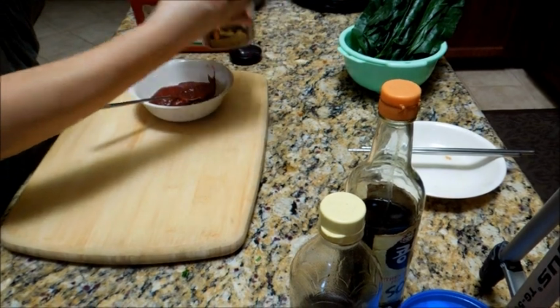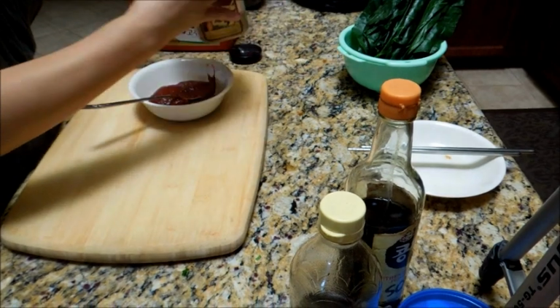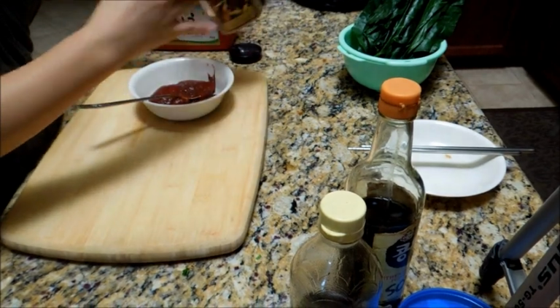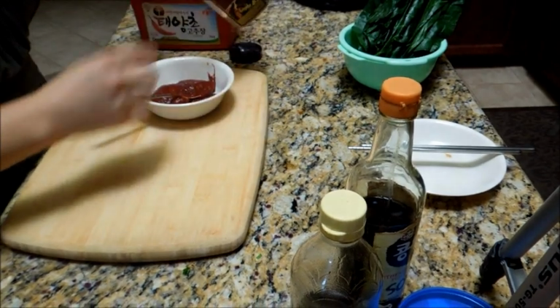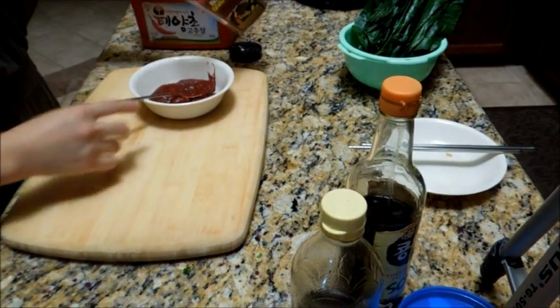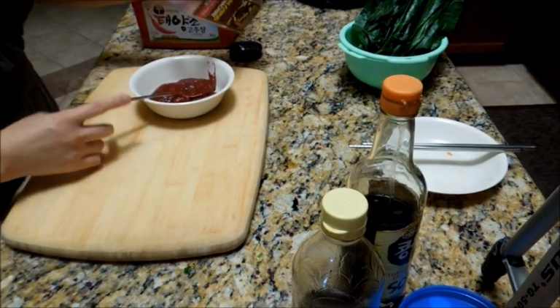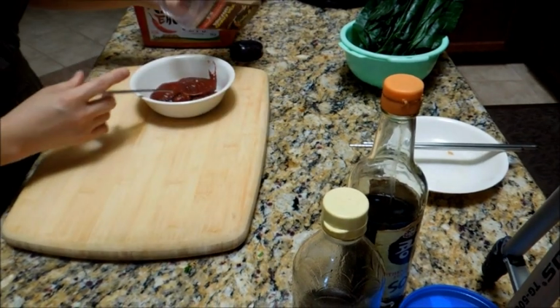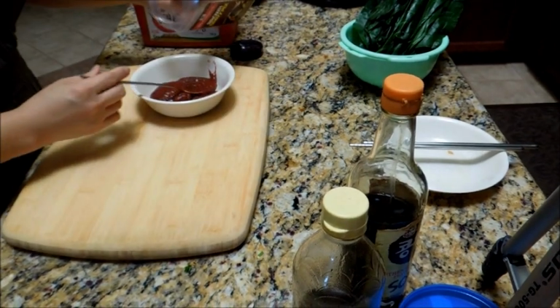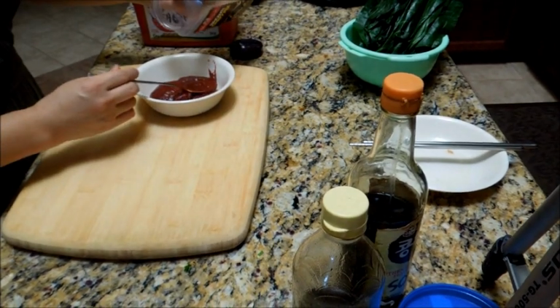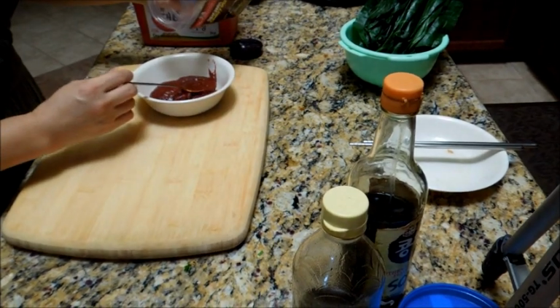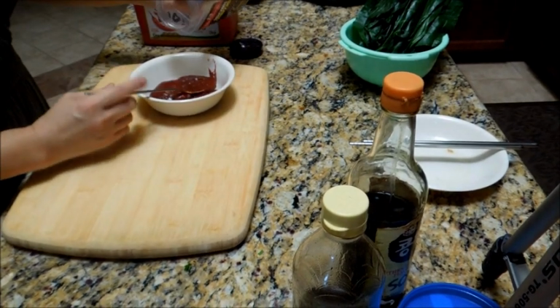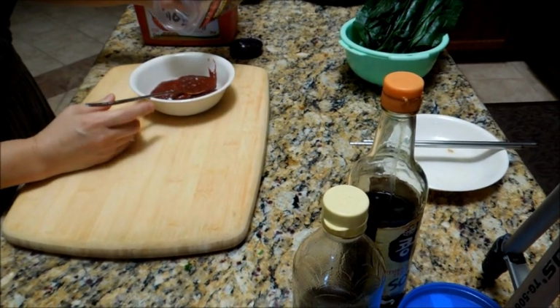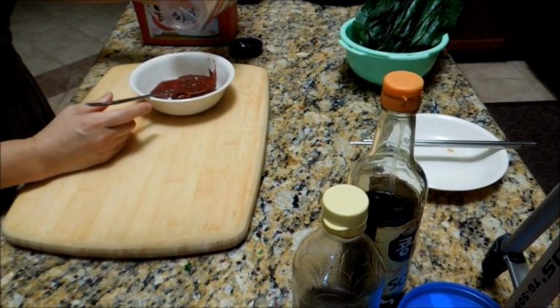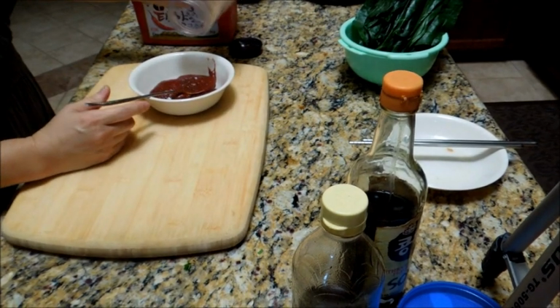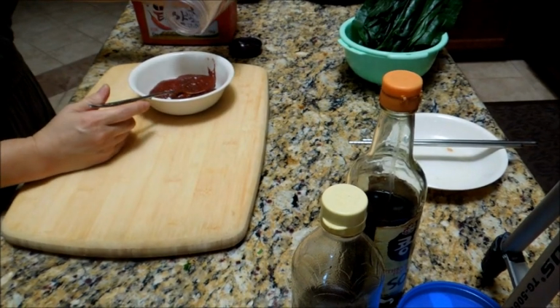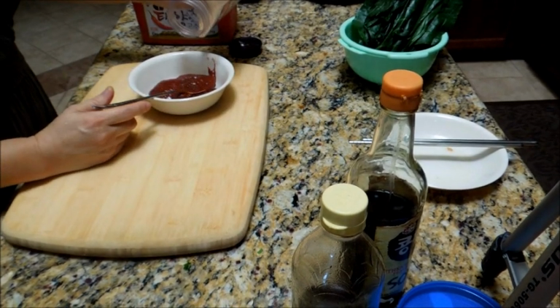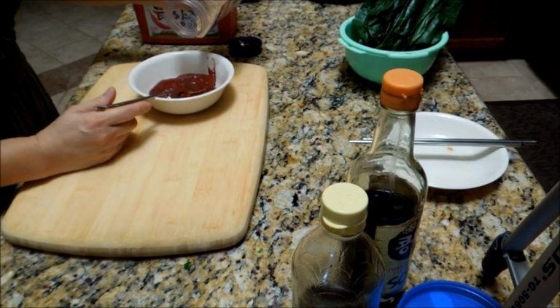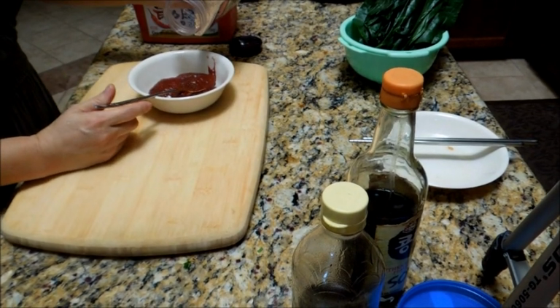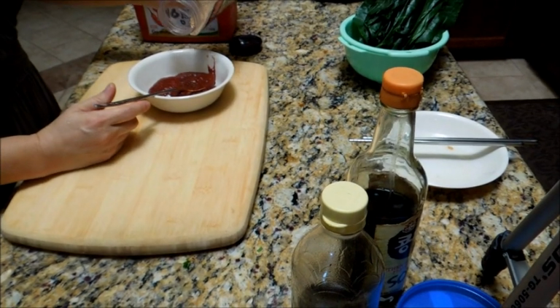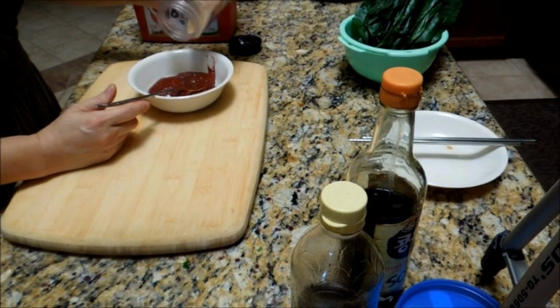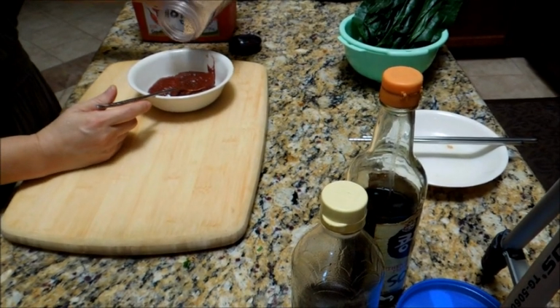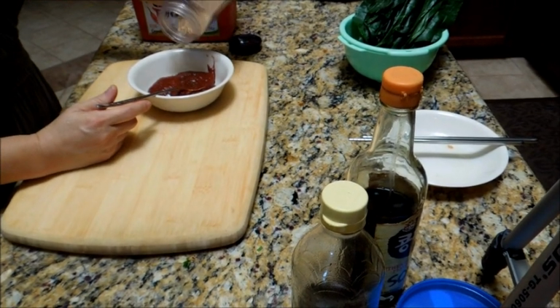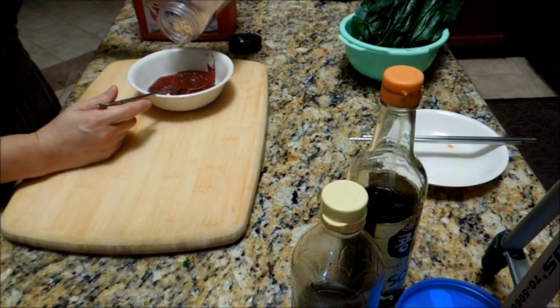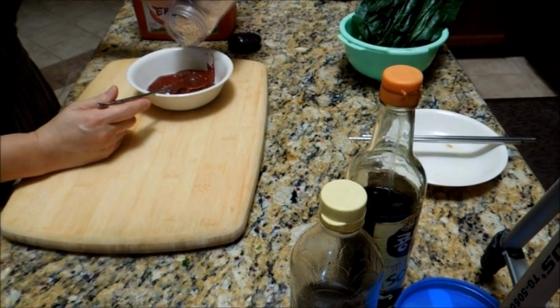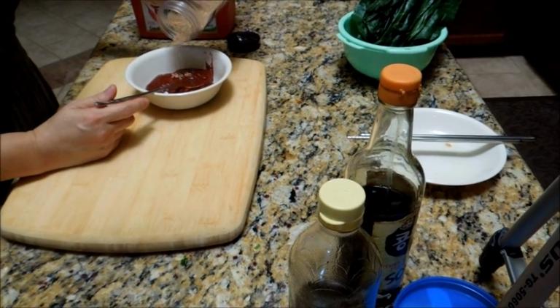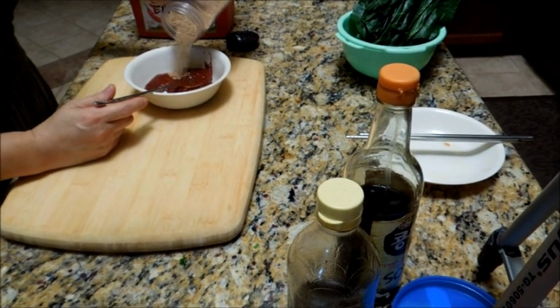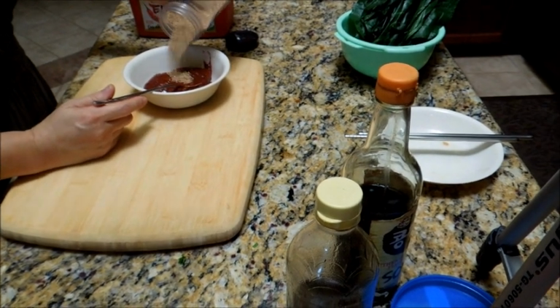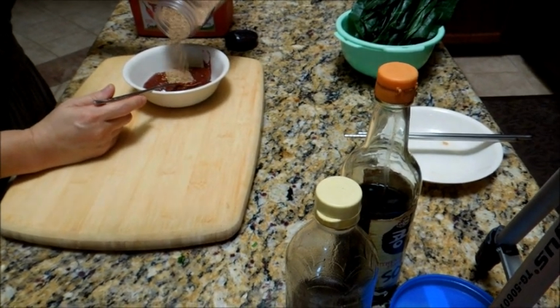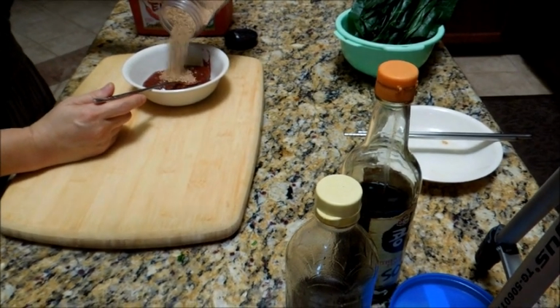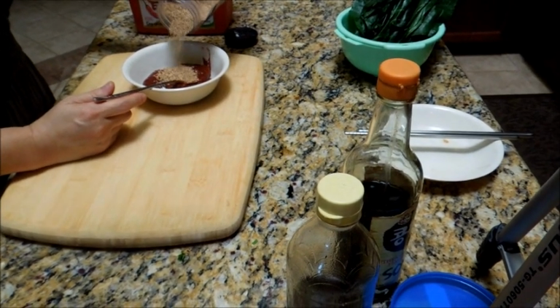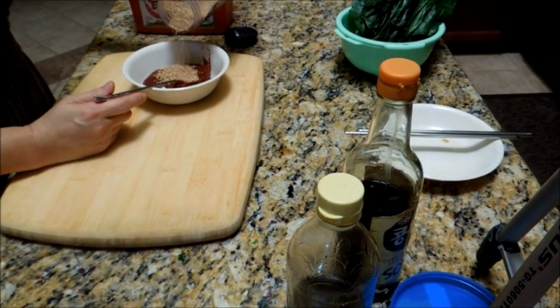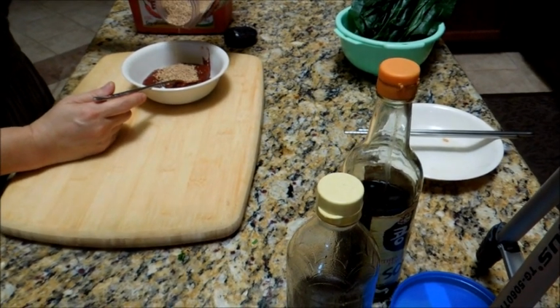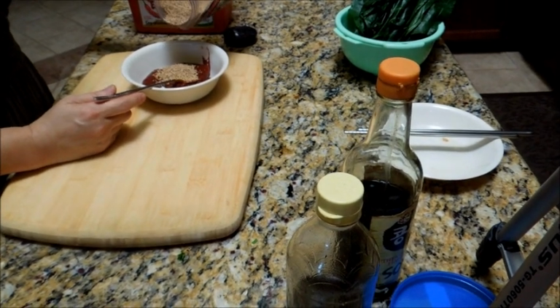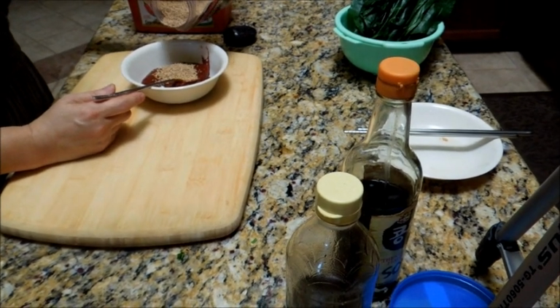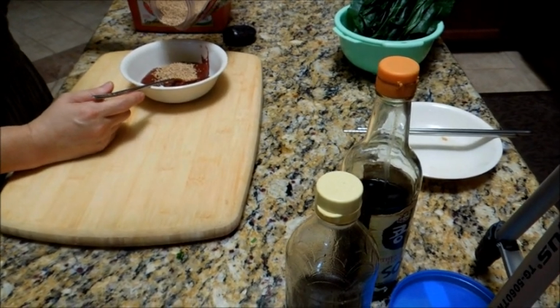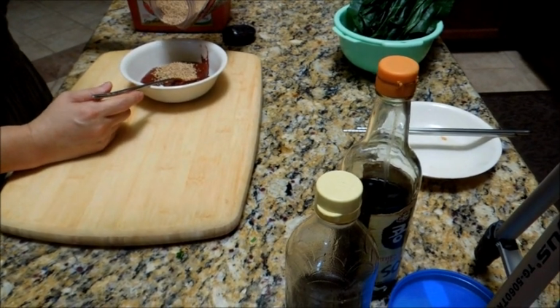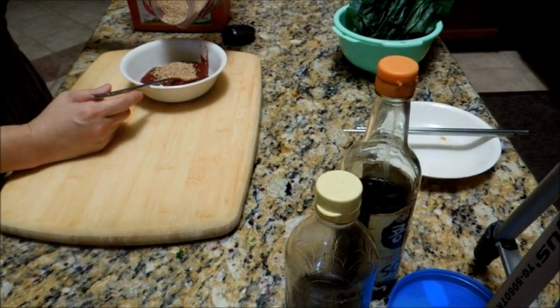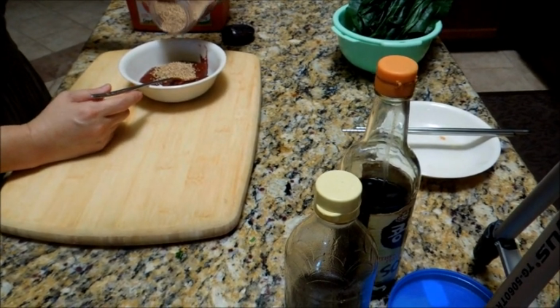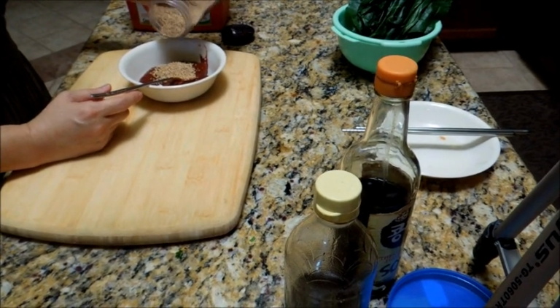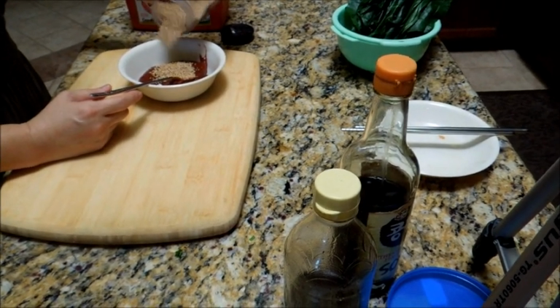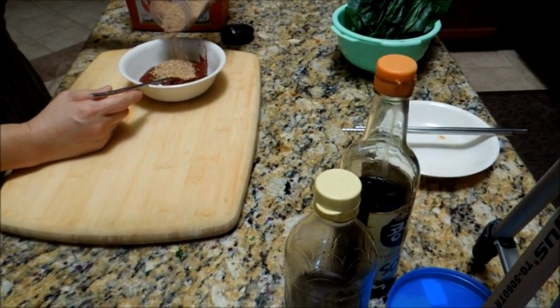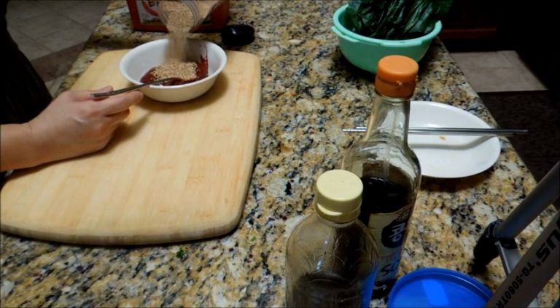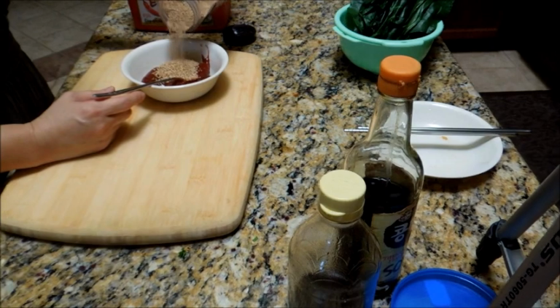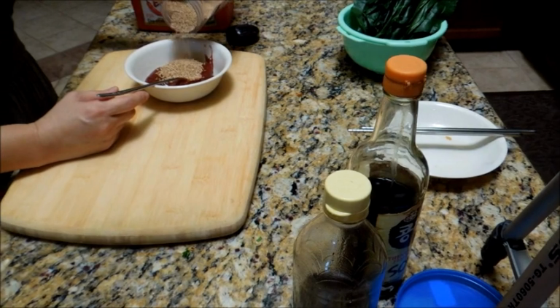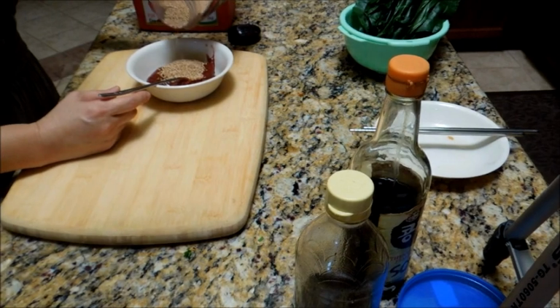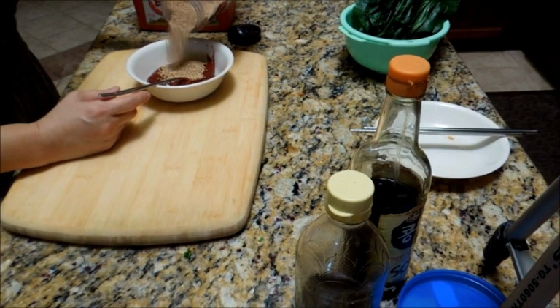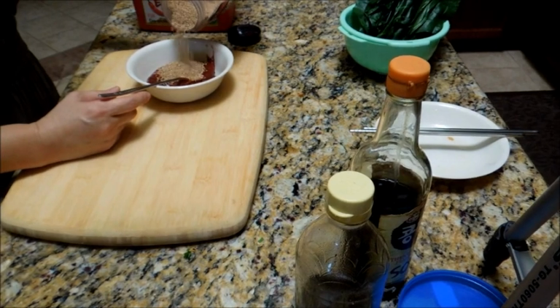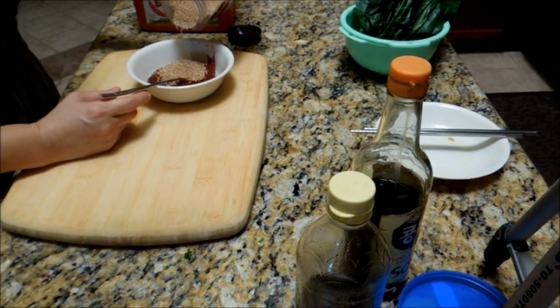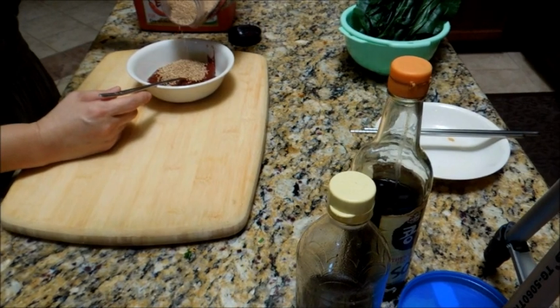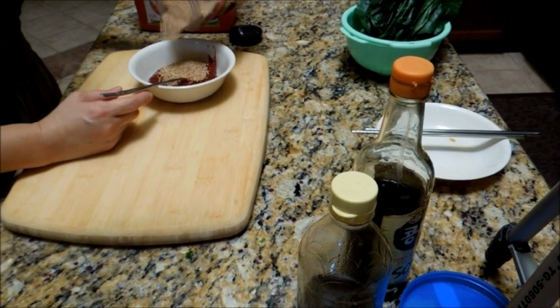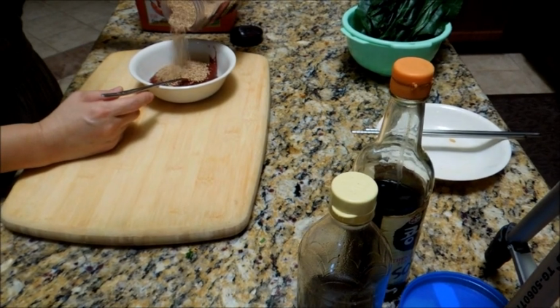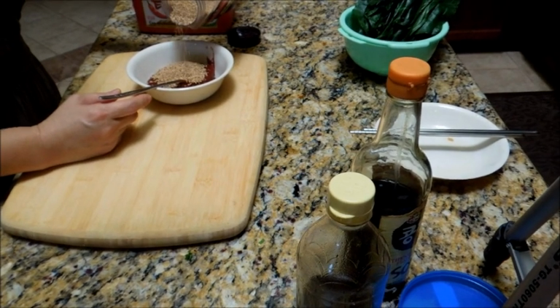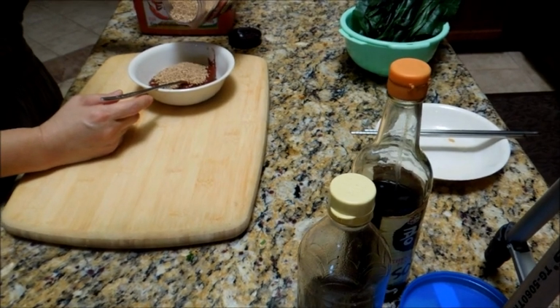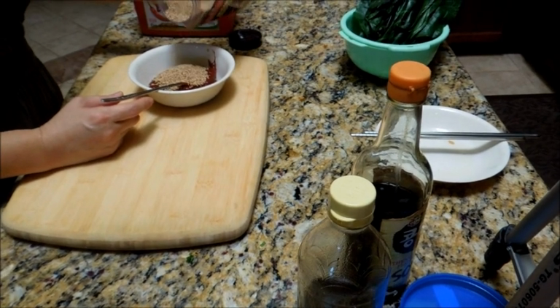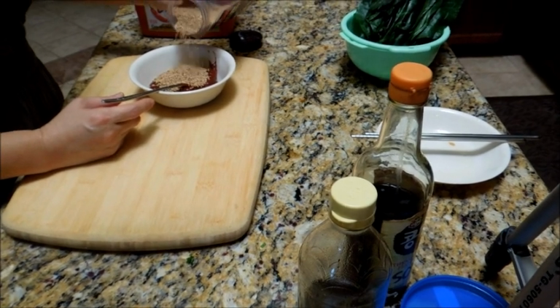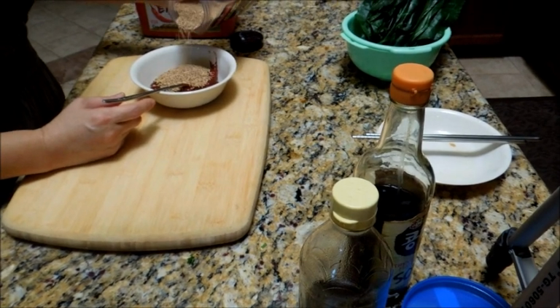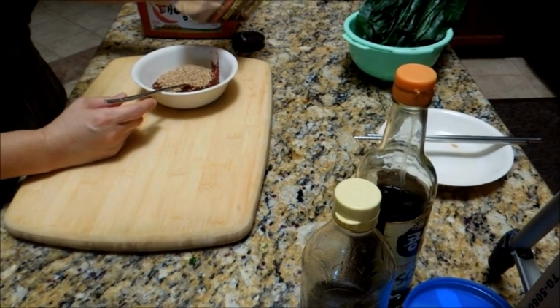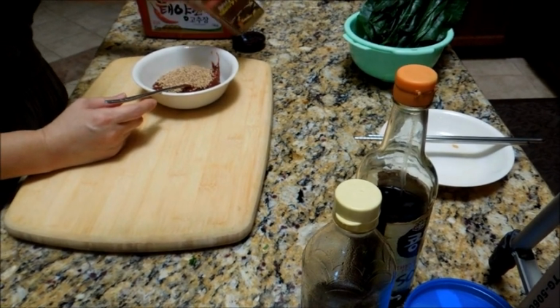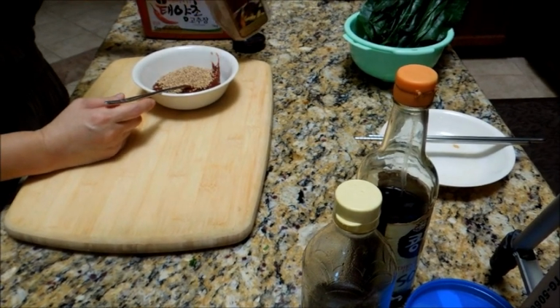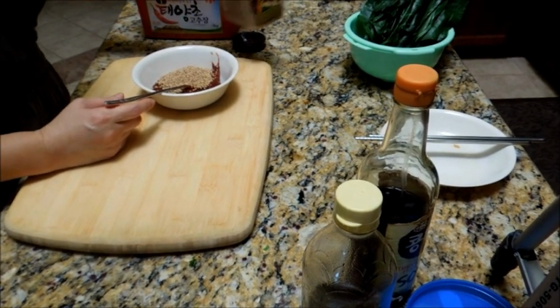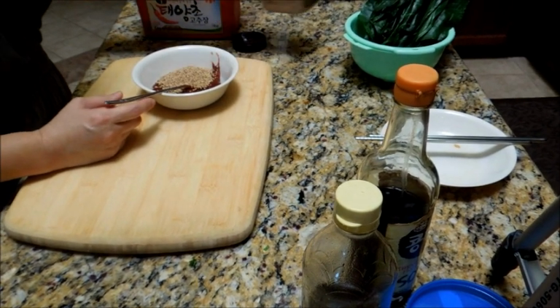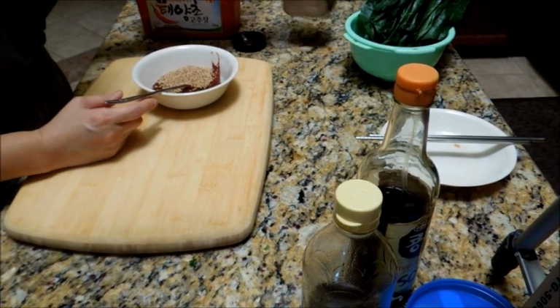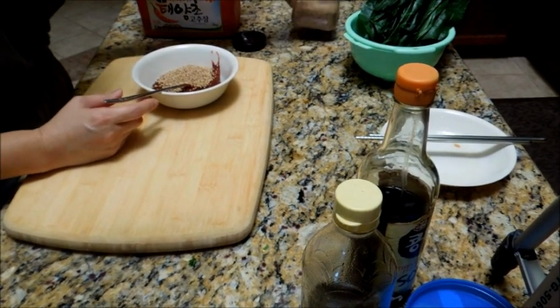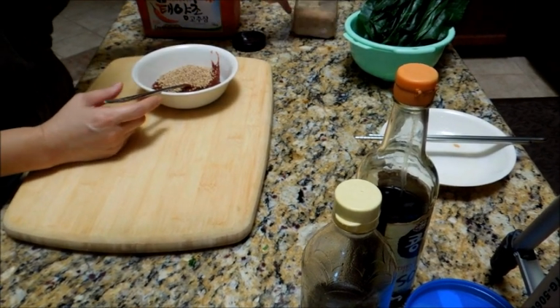Roasted sesame seed — add to your taste. If you don't want to put them in, don't. If you do, put them in. I'm putting about a tablespoon.